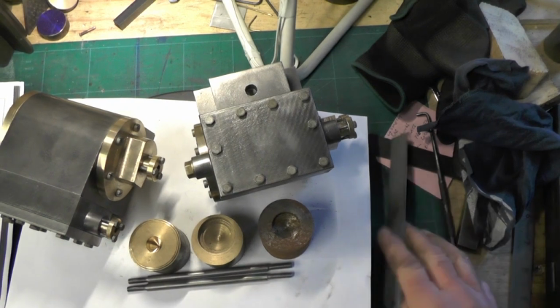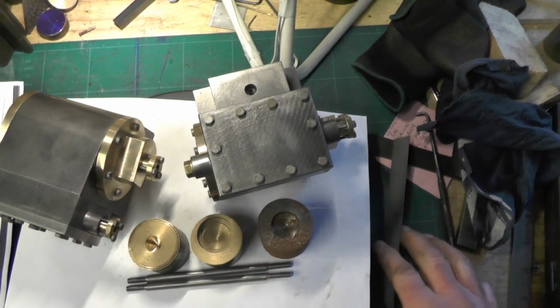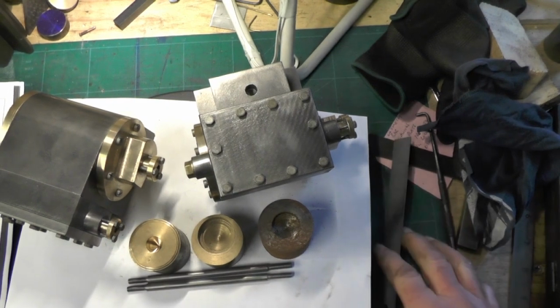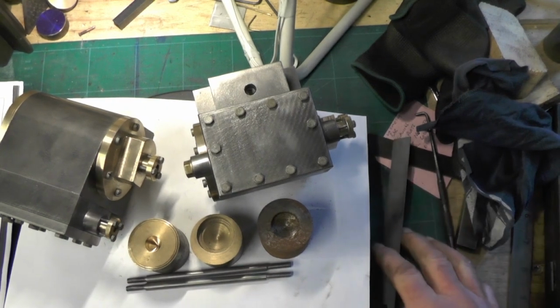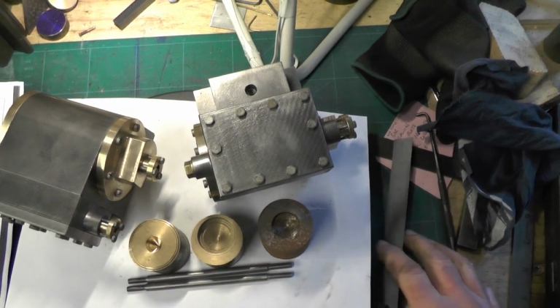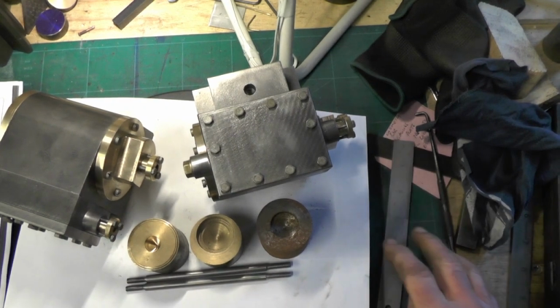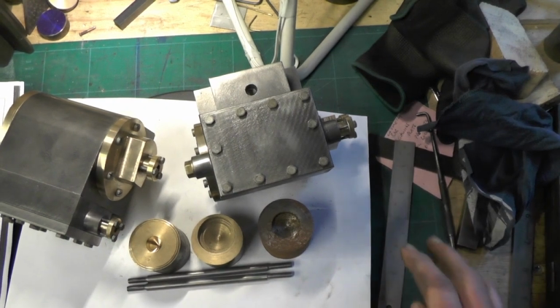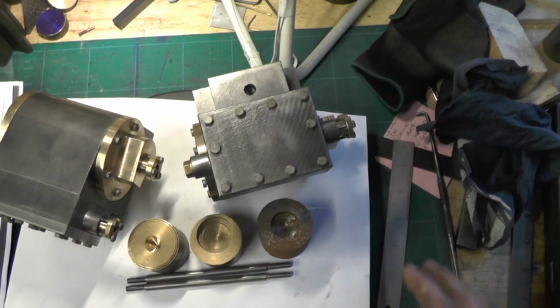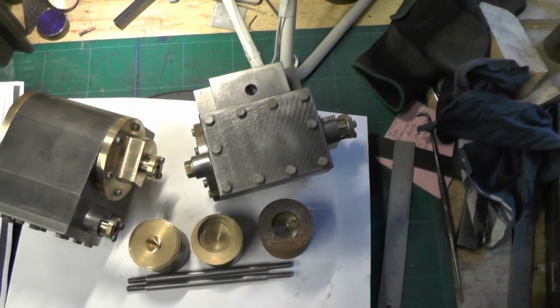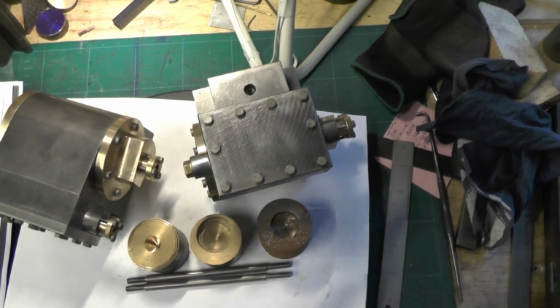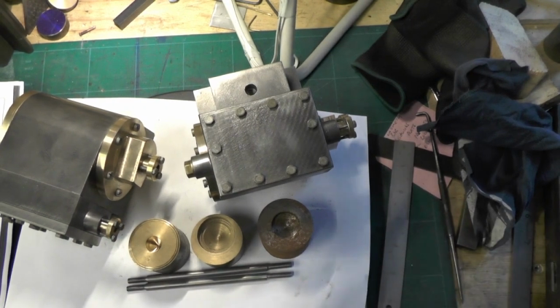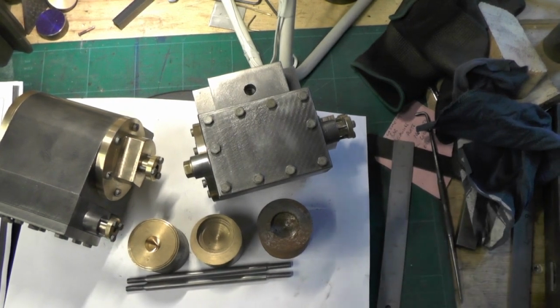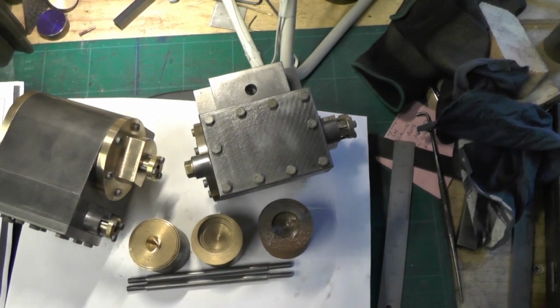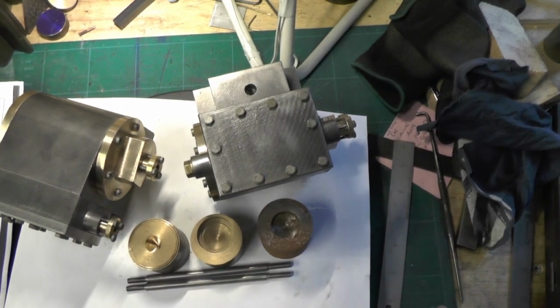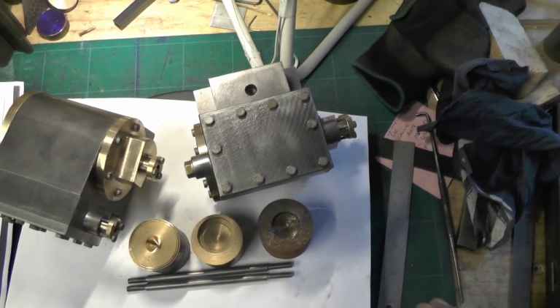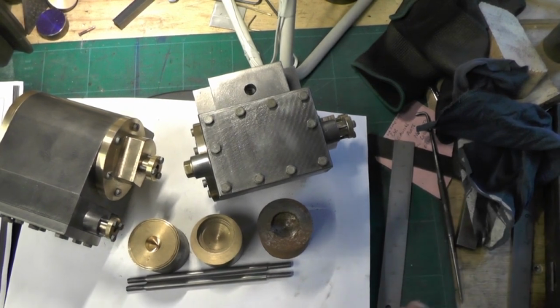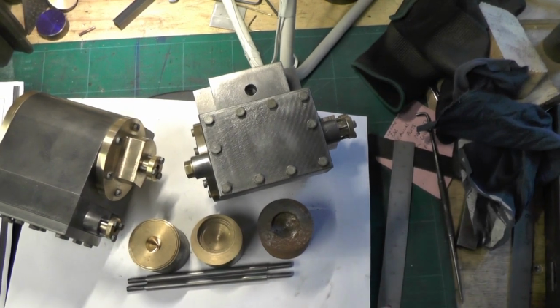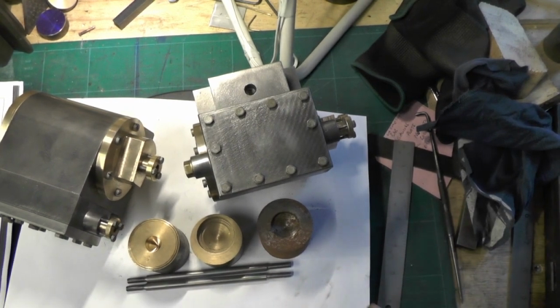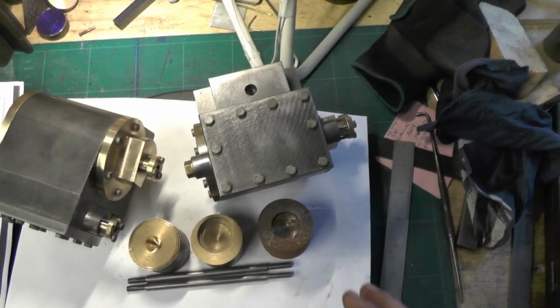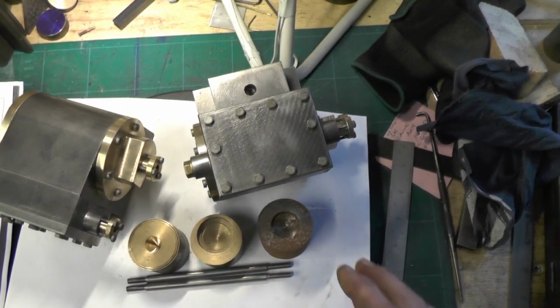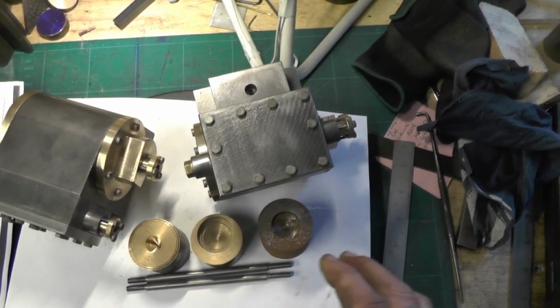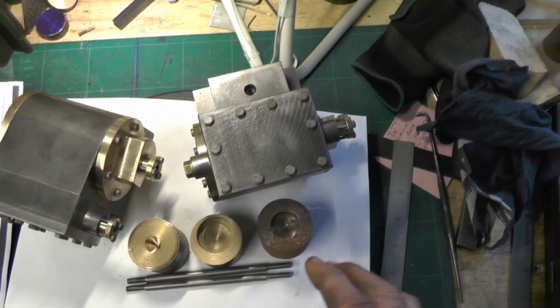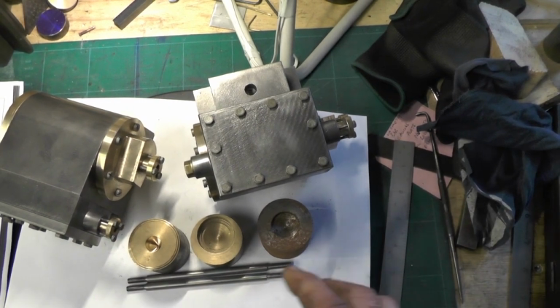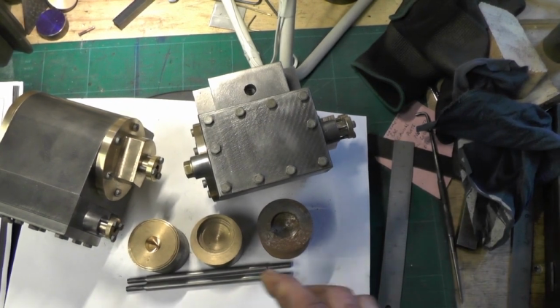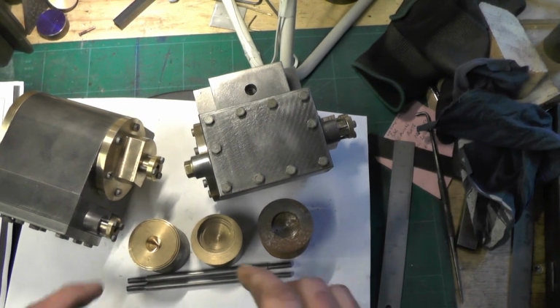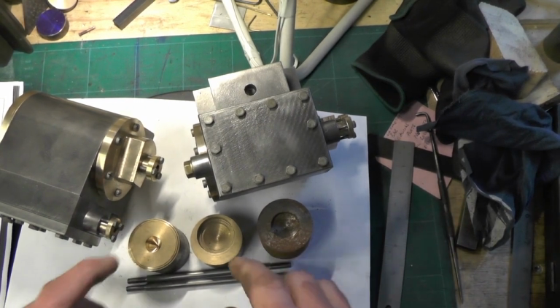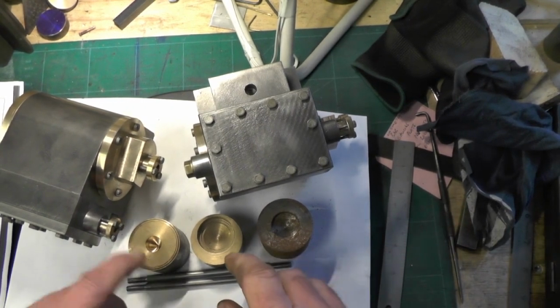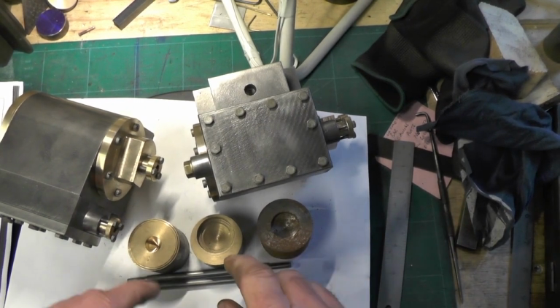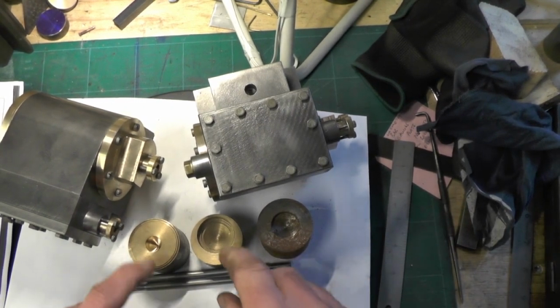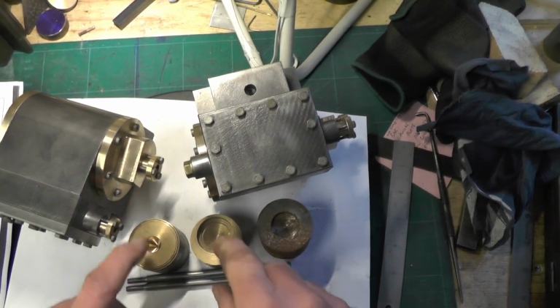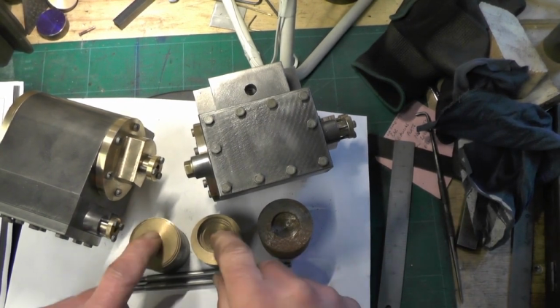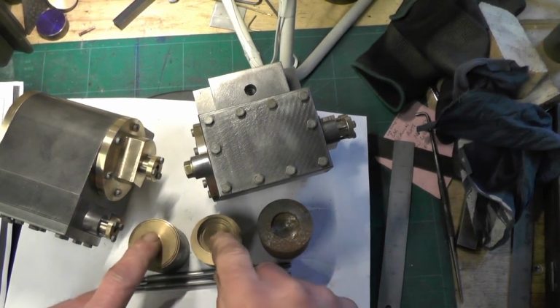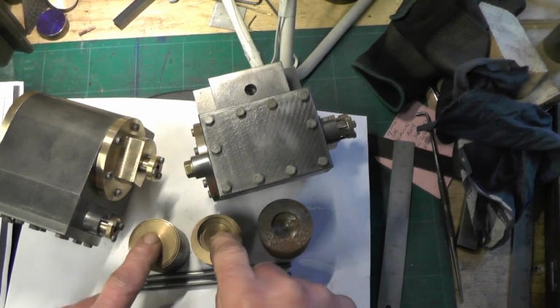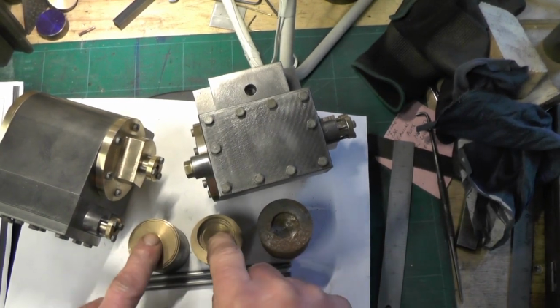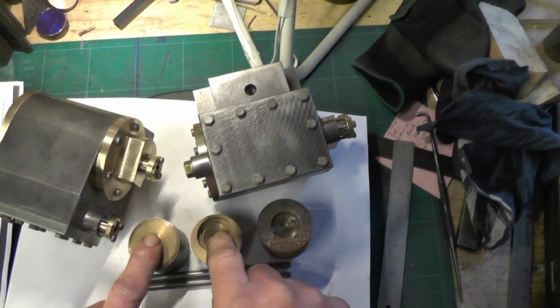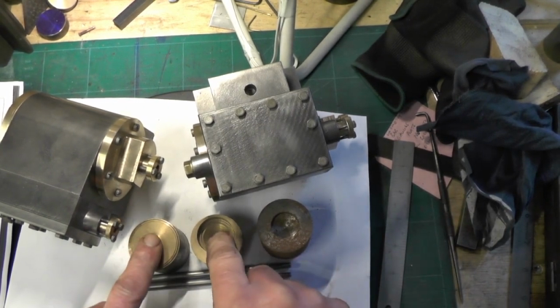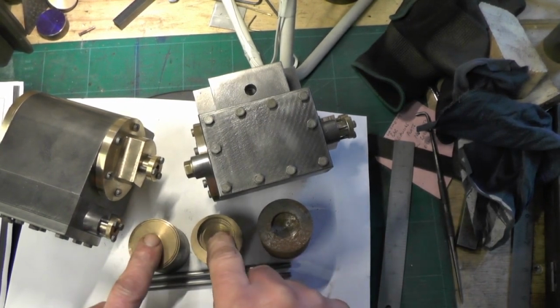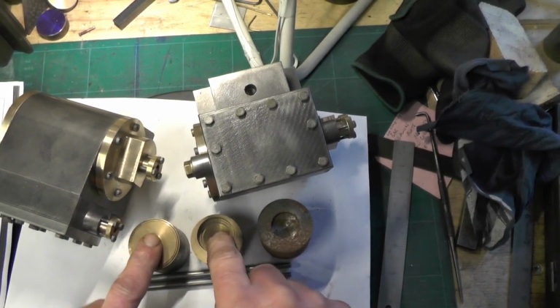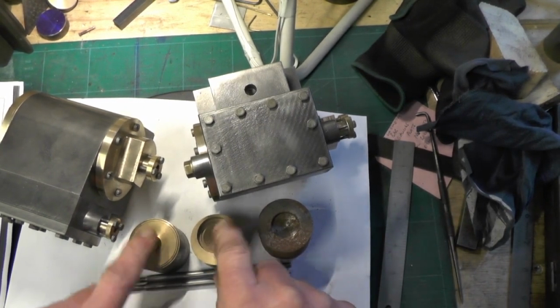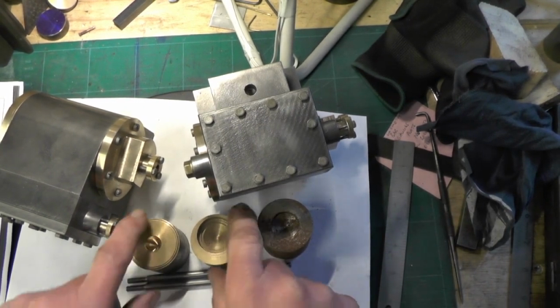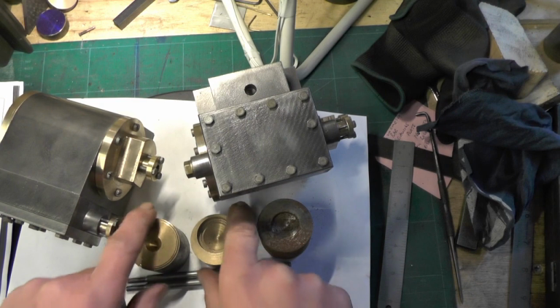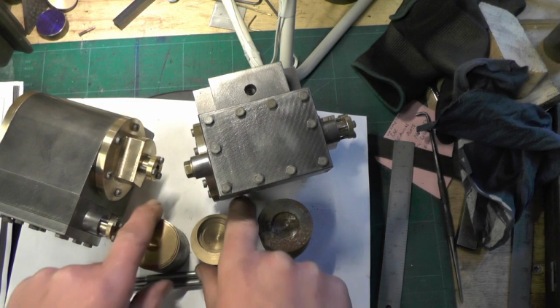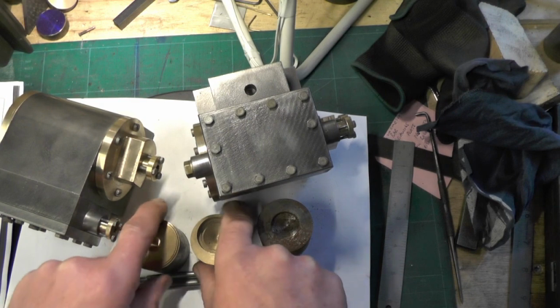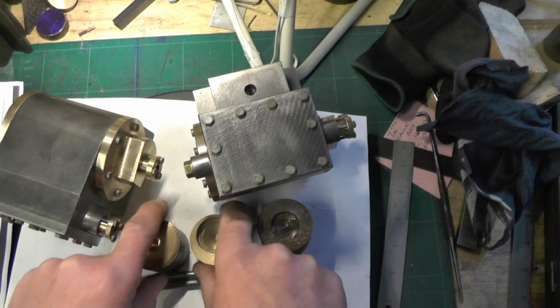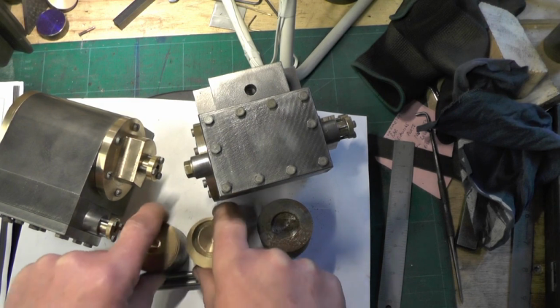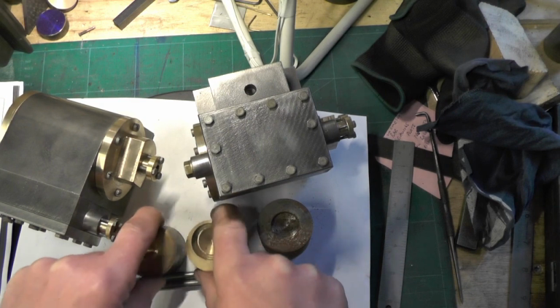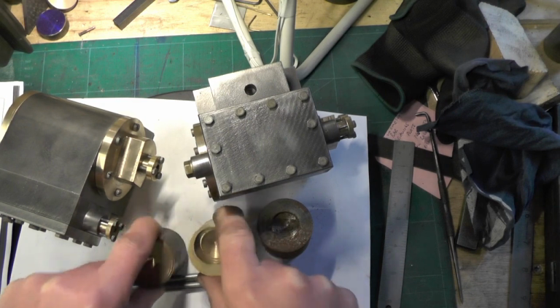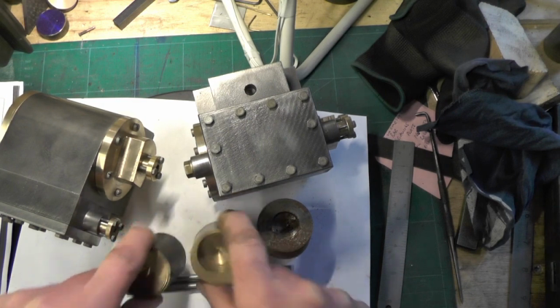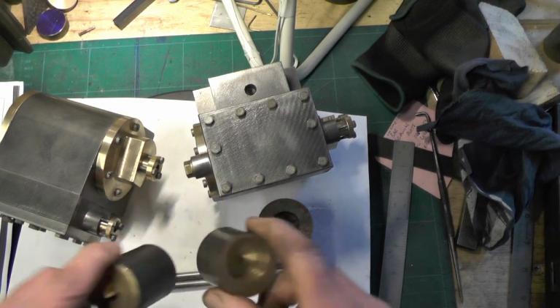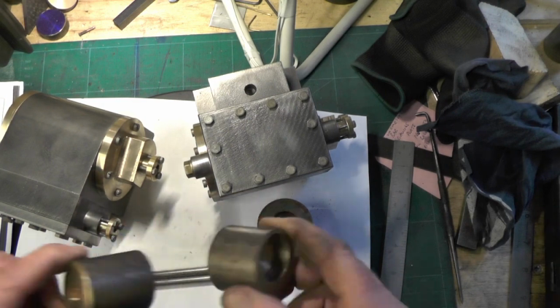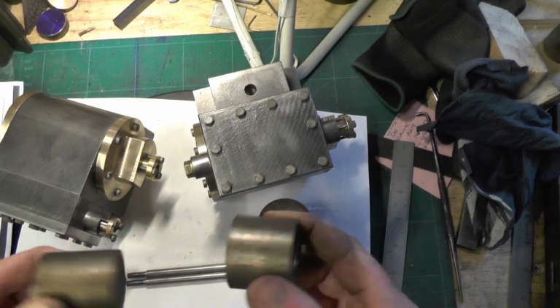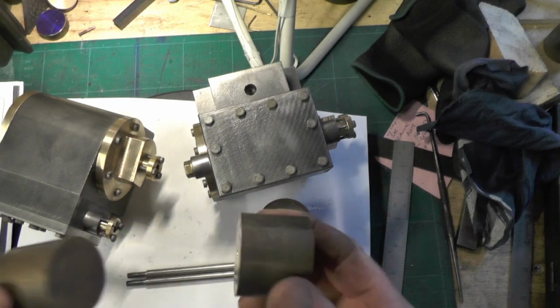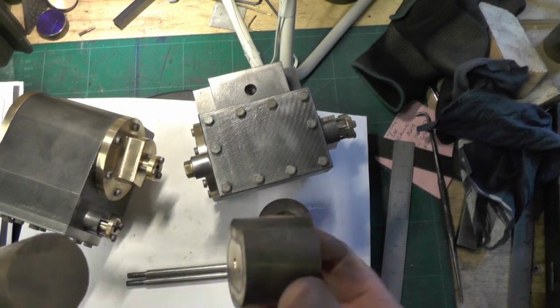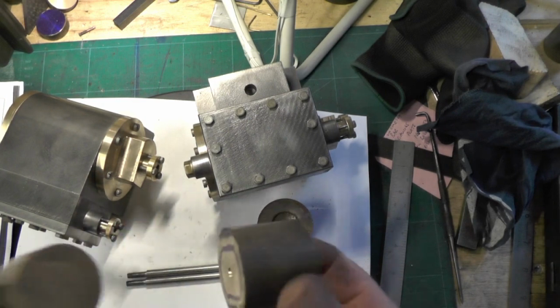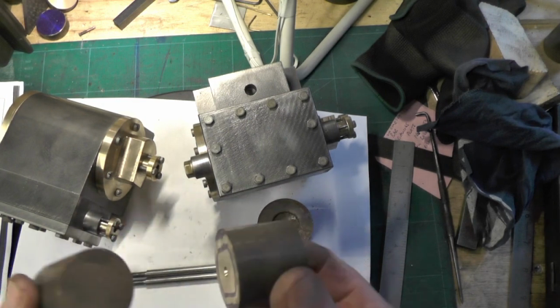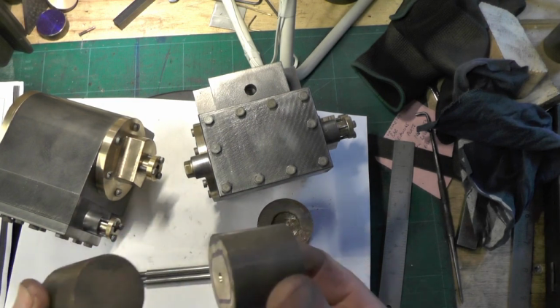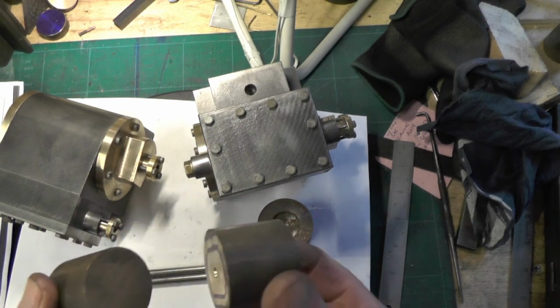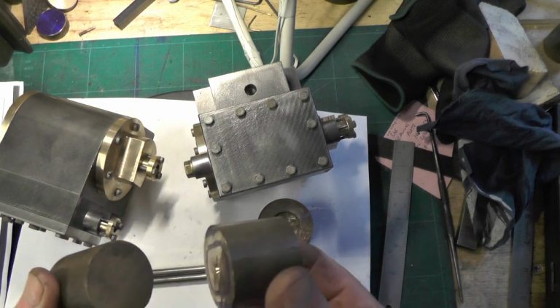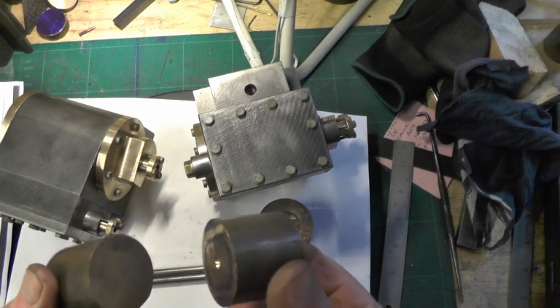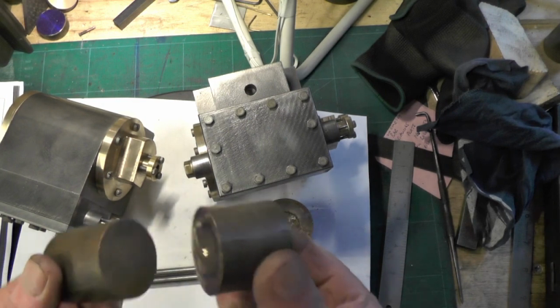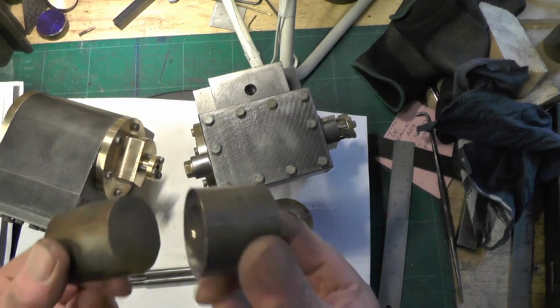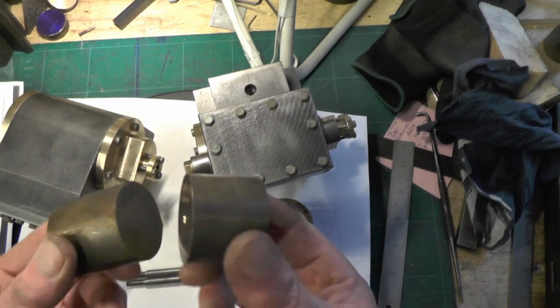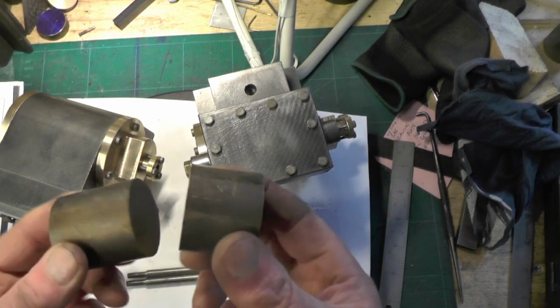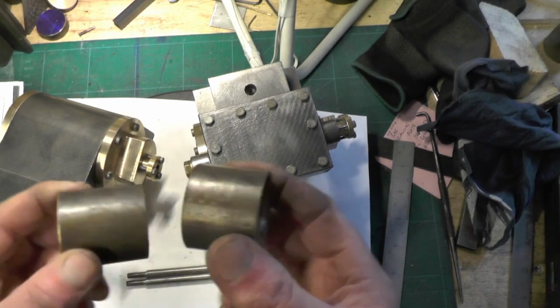So without further ado, I'm going to move over to the lathe and start turning the pistons.